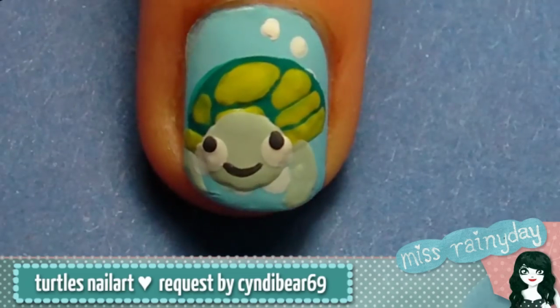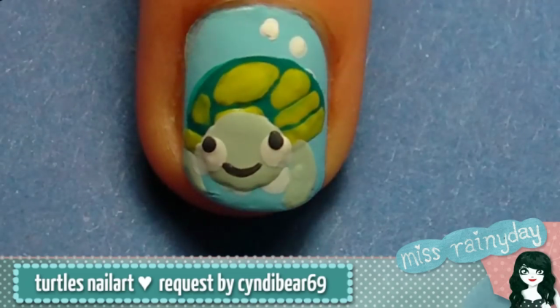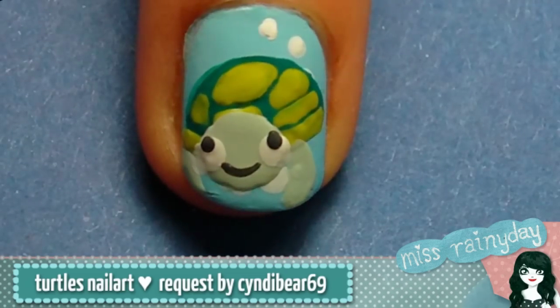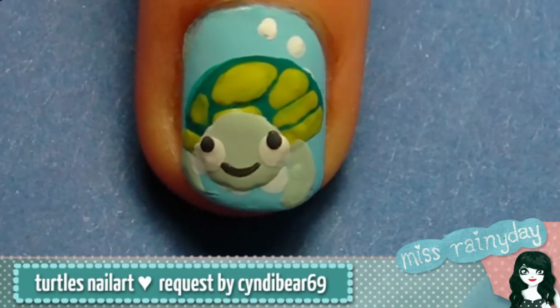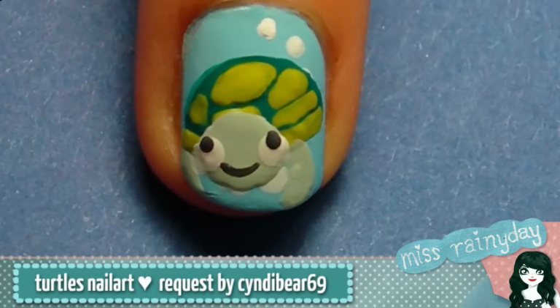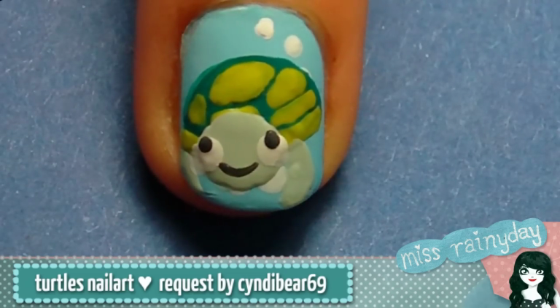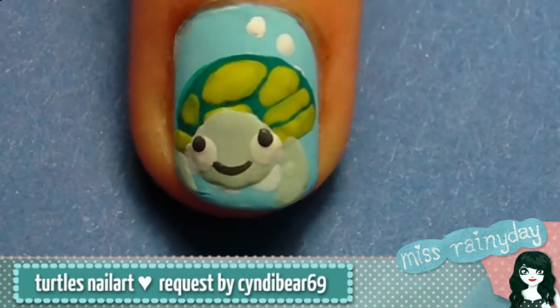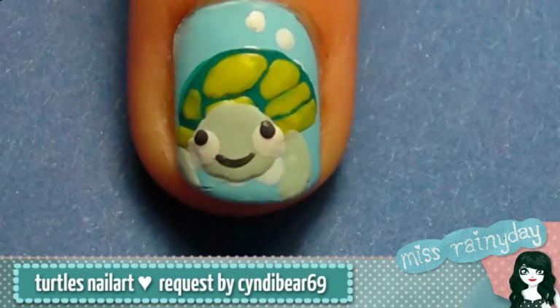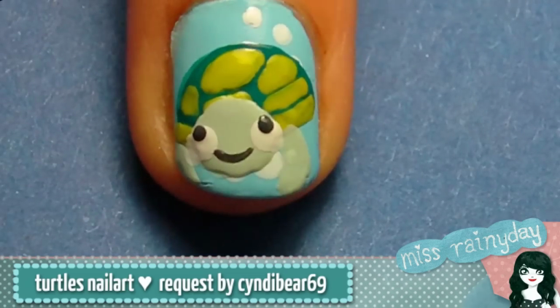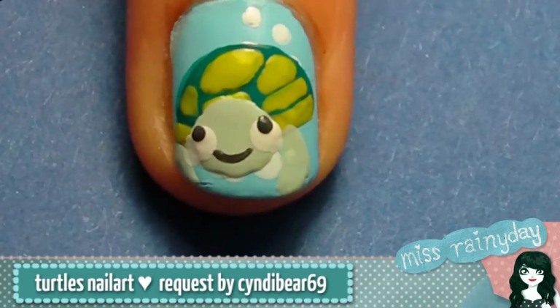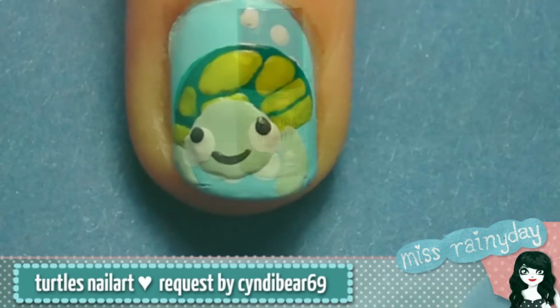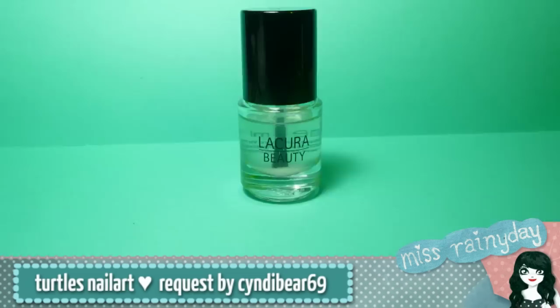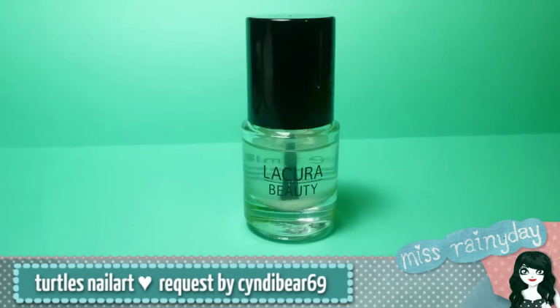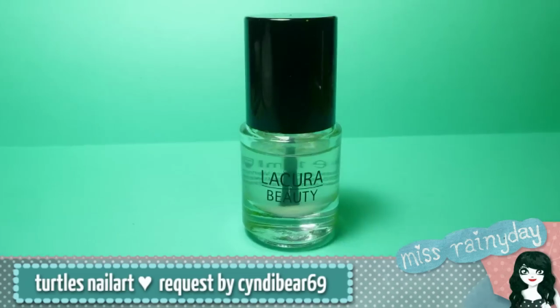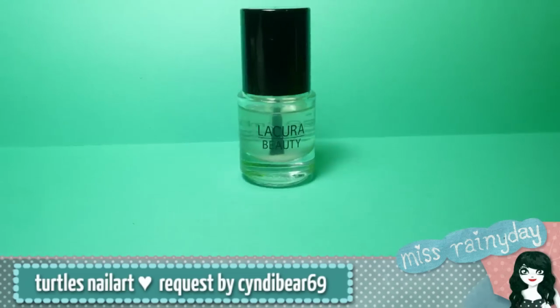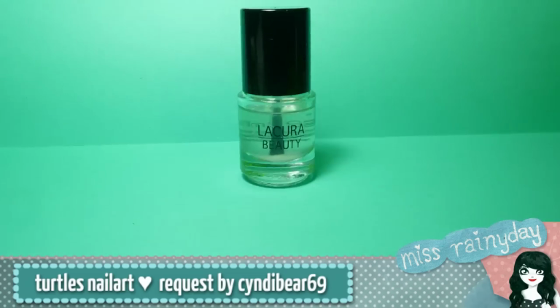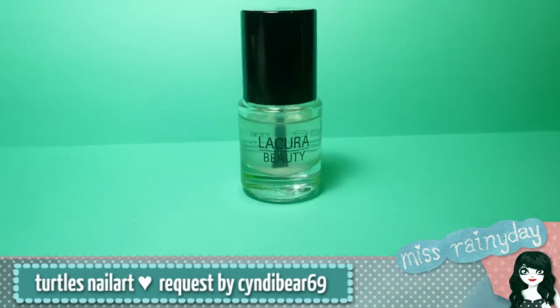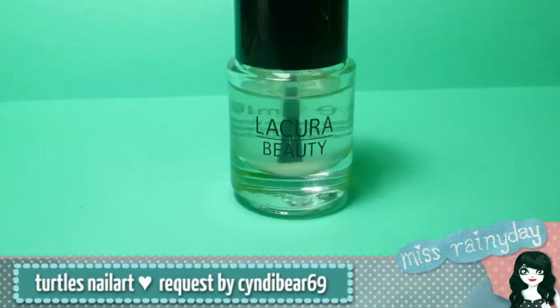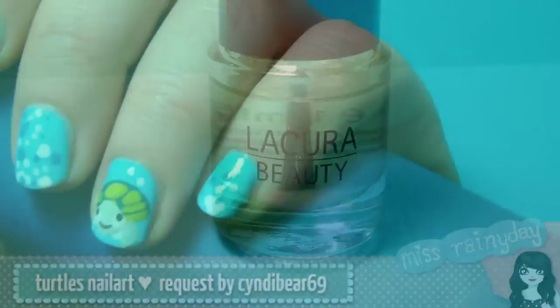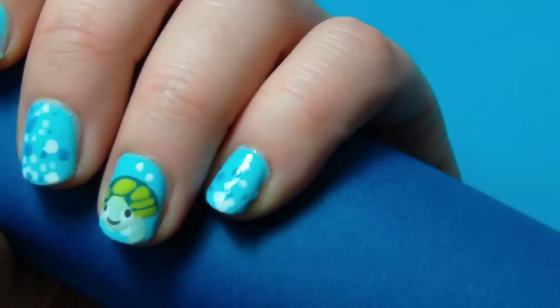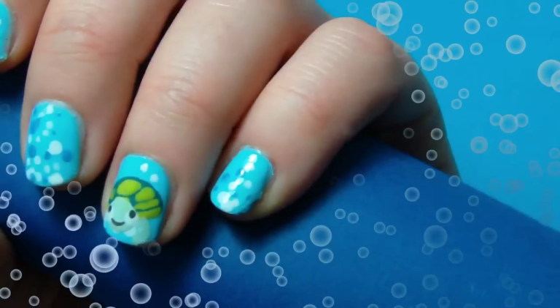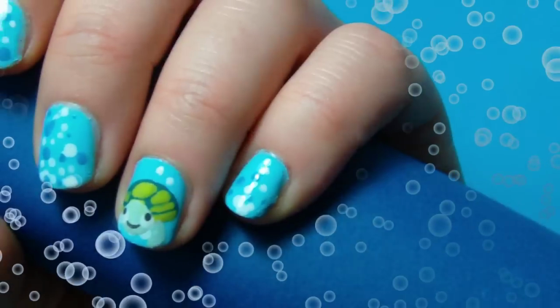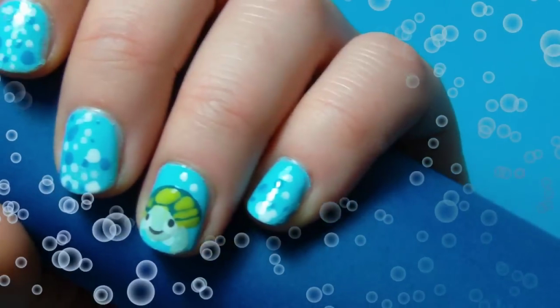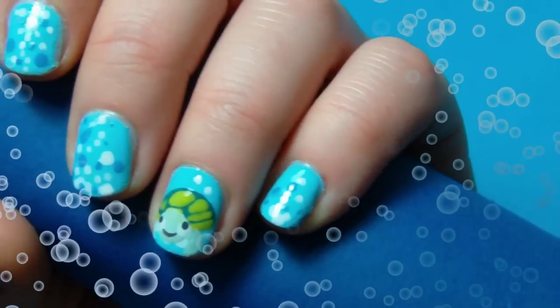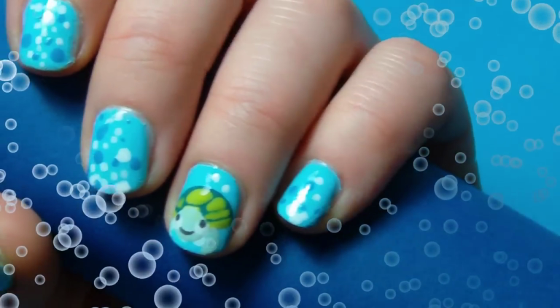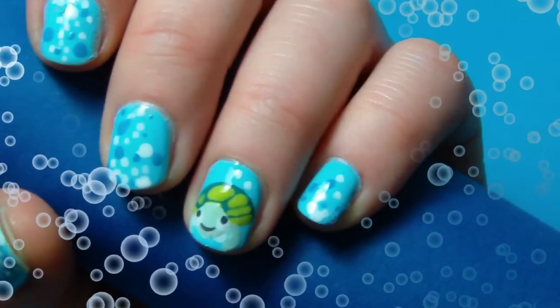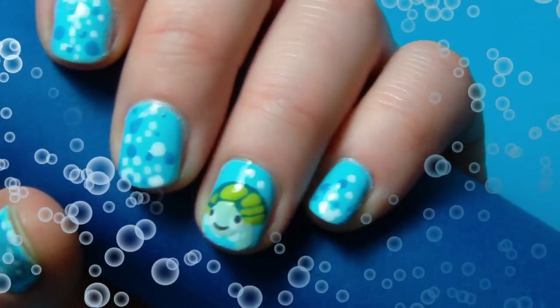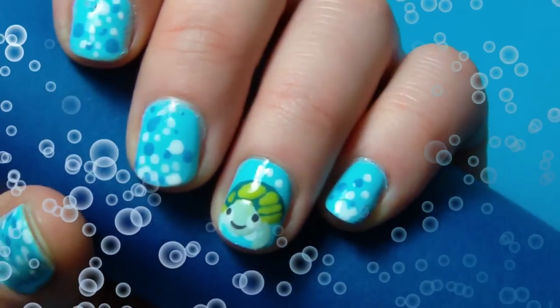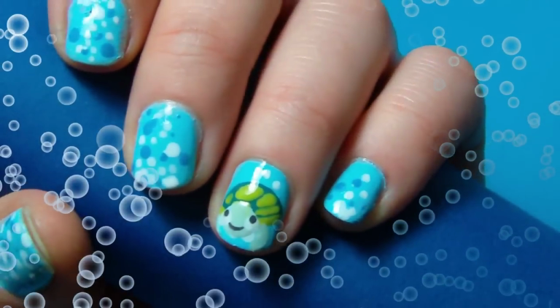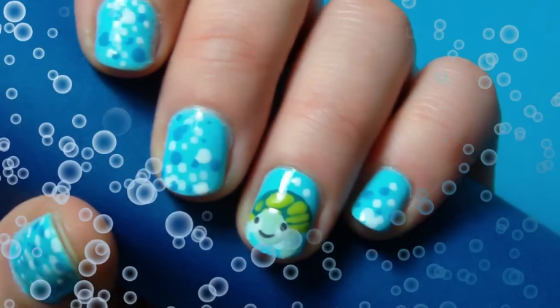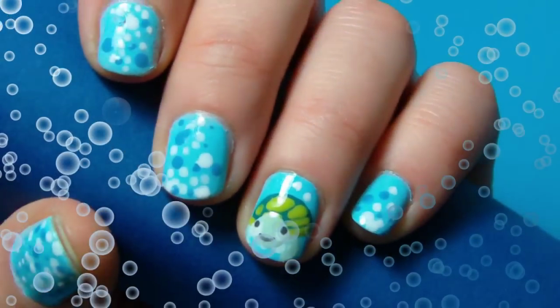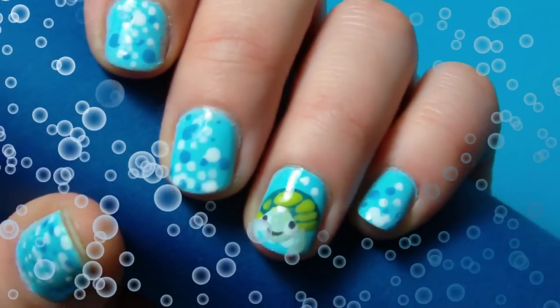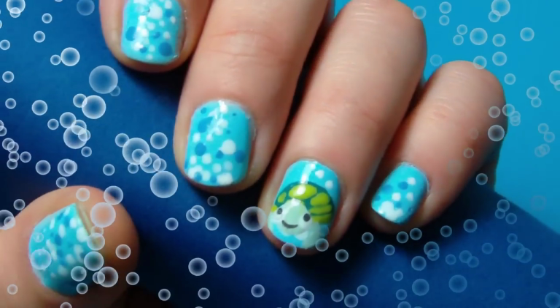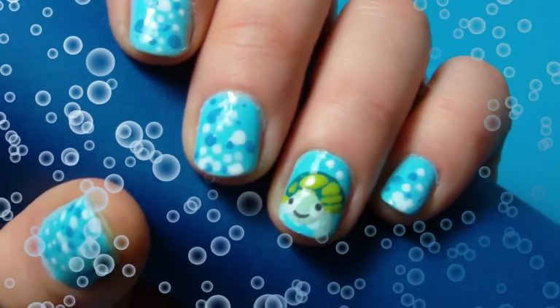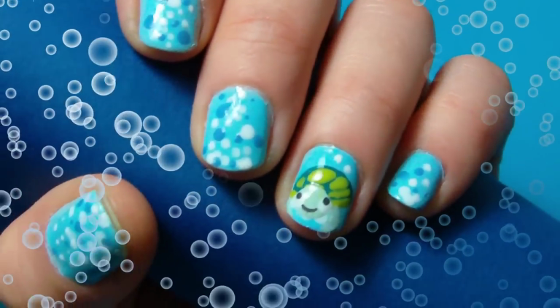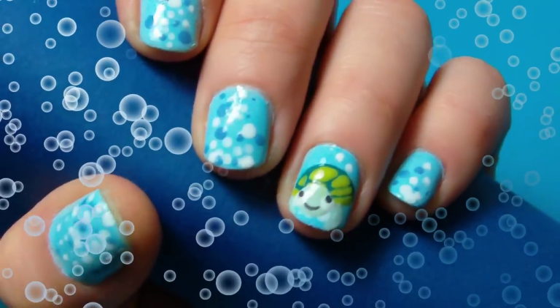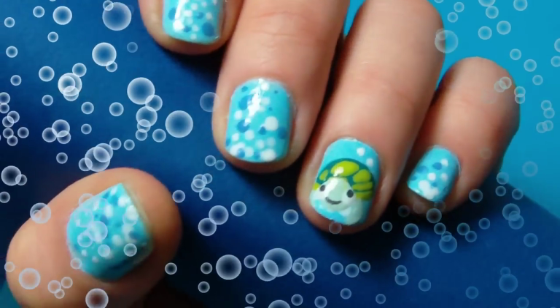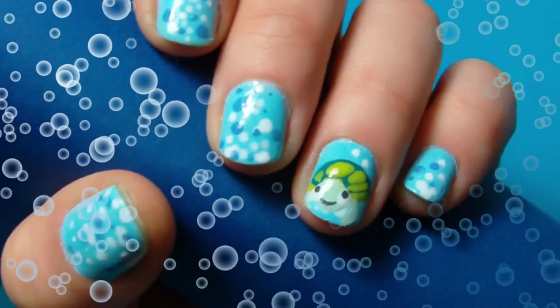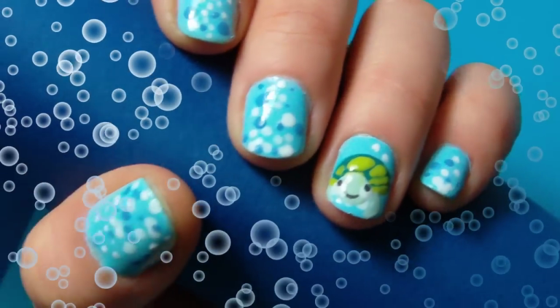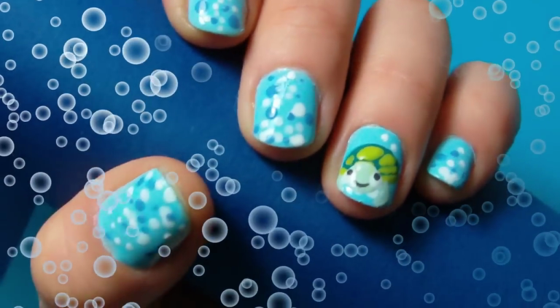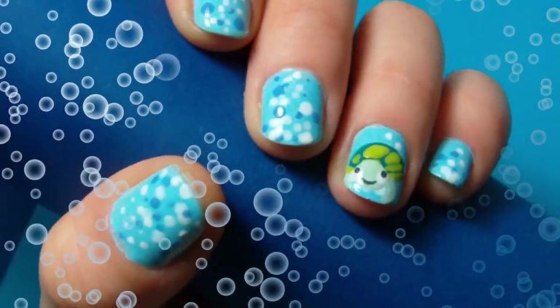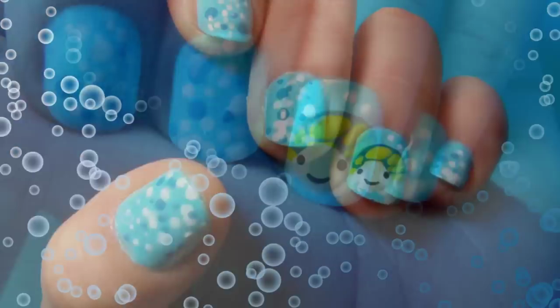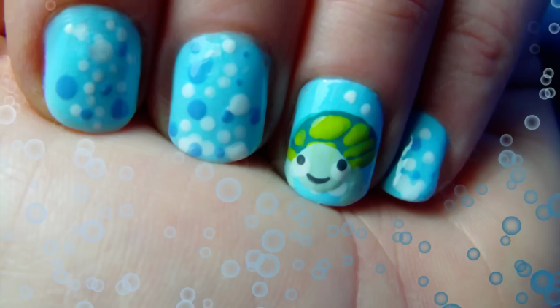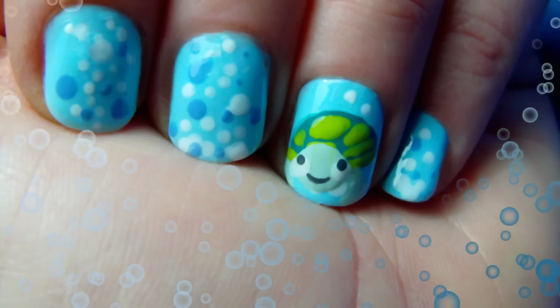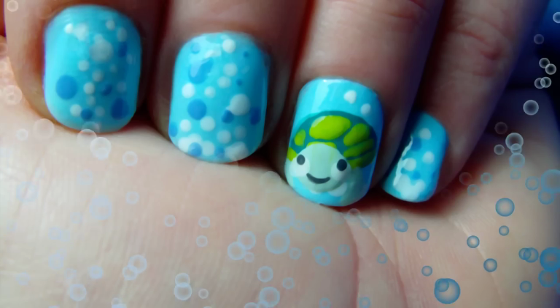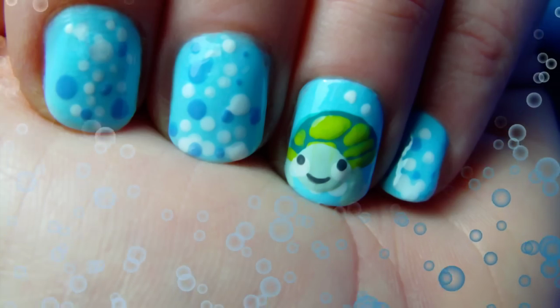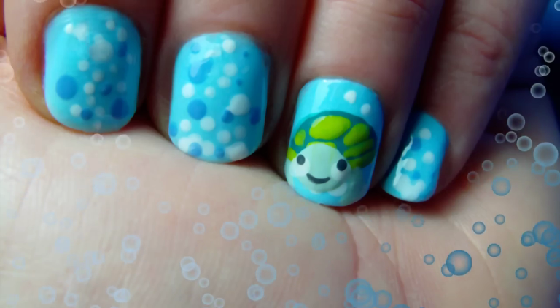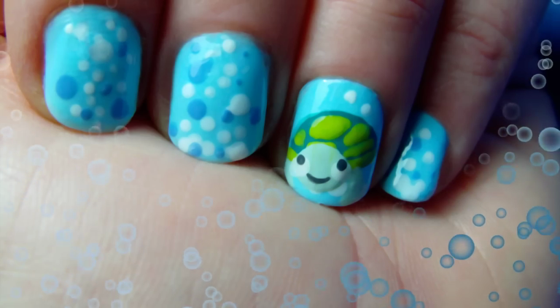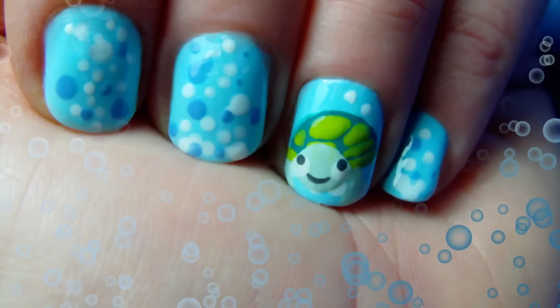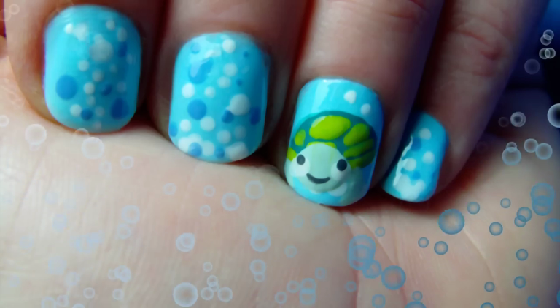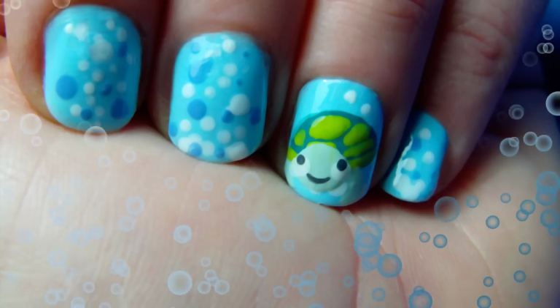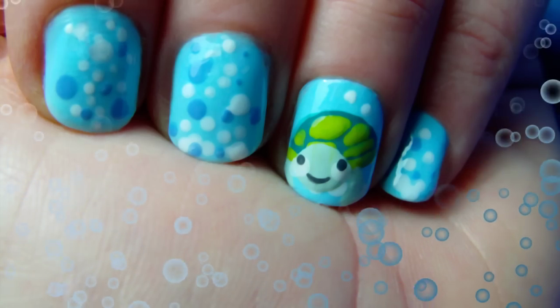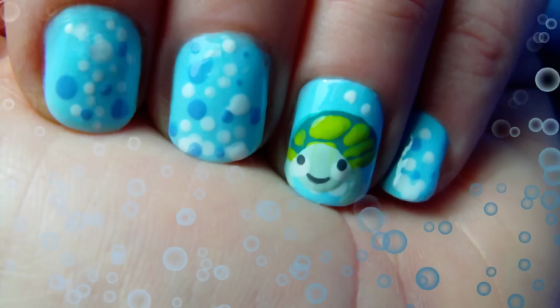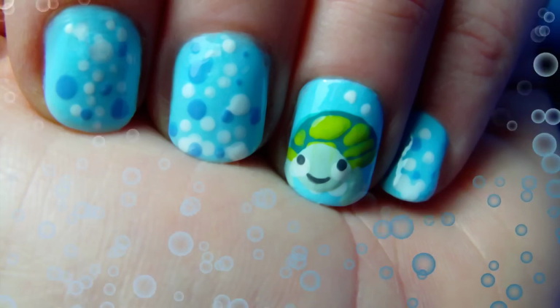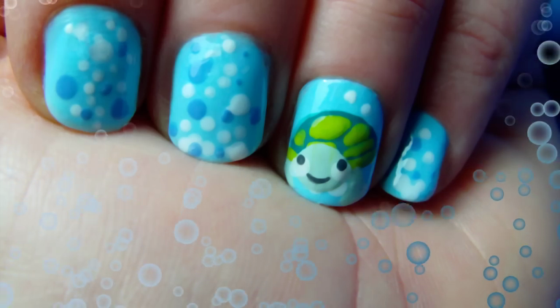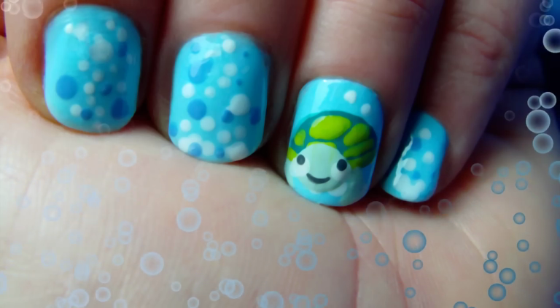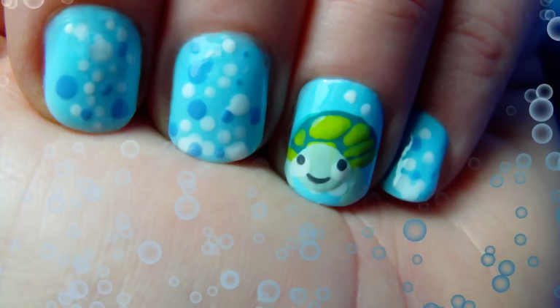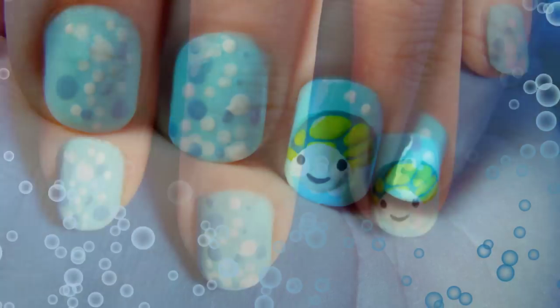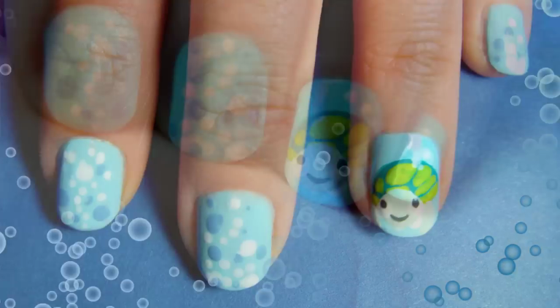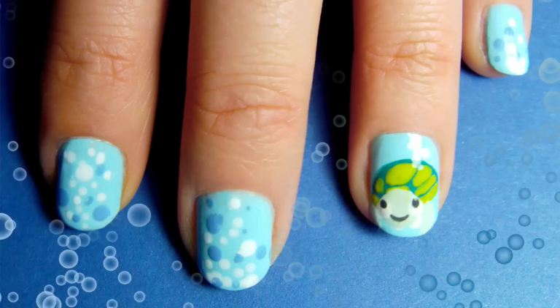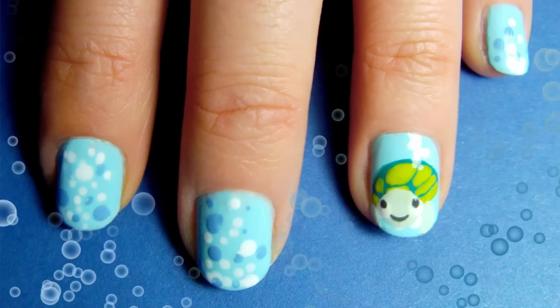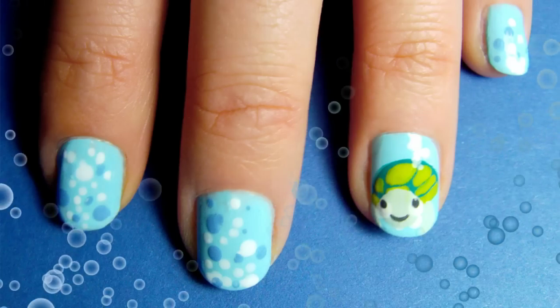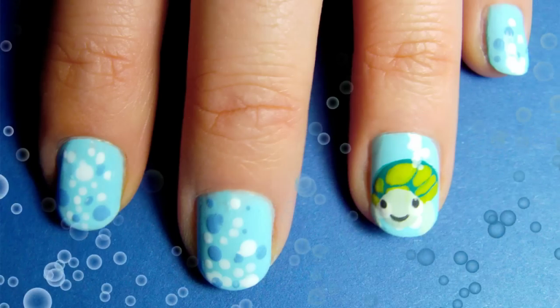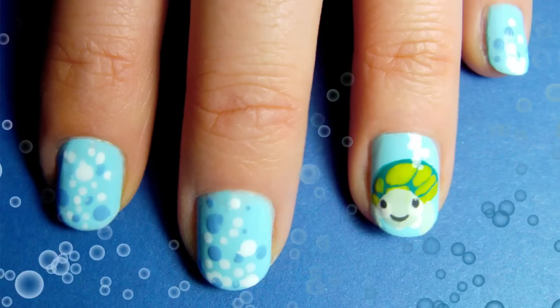You just need to apply a top coat to protect your design. Thank you for watching this and please comment on this video and tell me what you think. Bye bye!